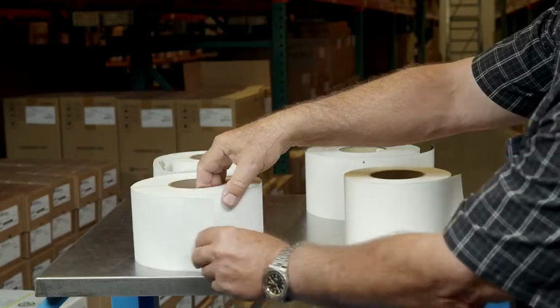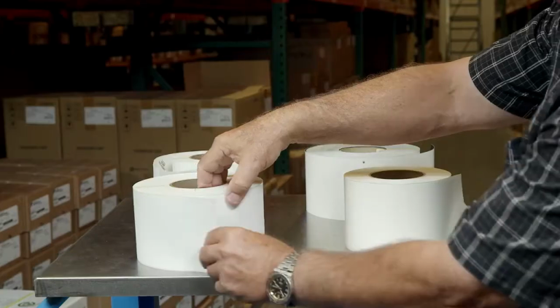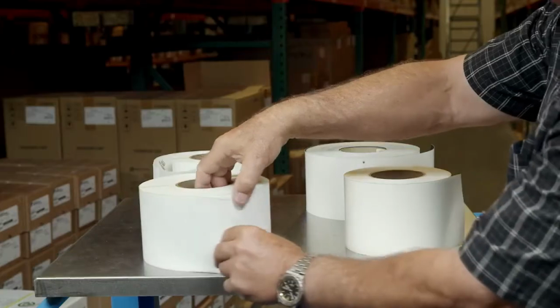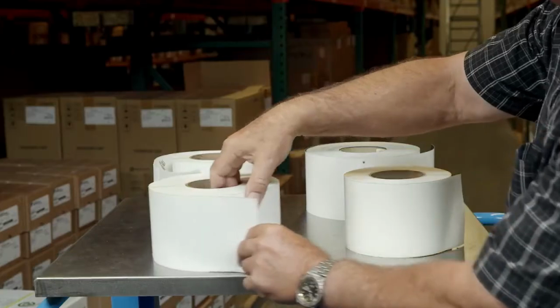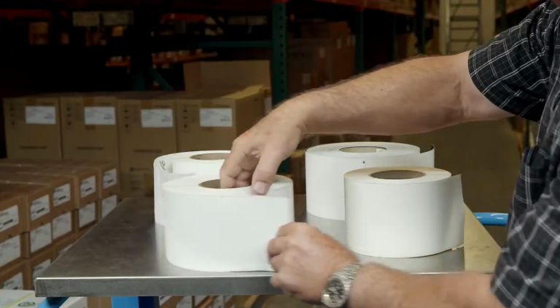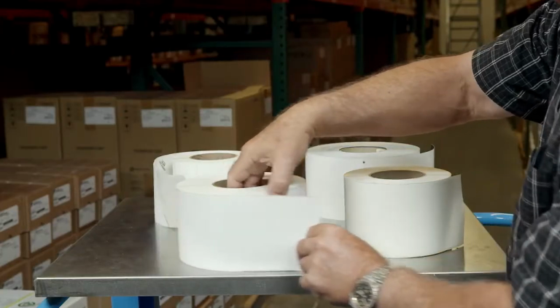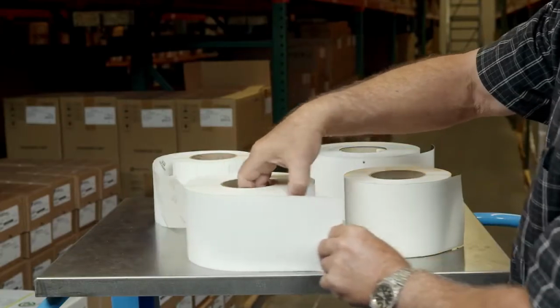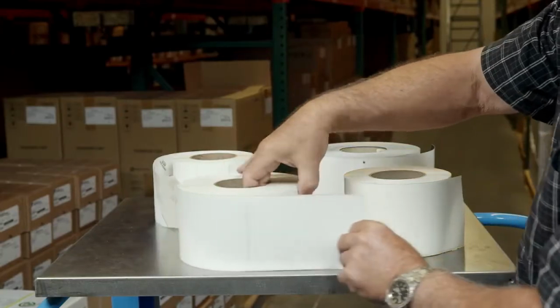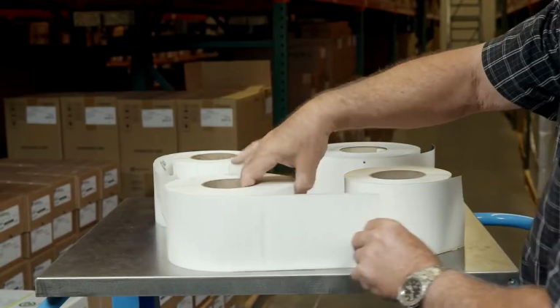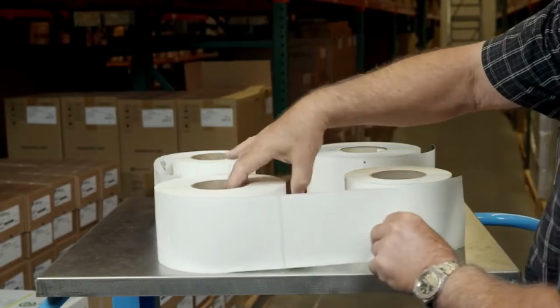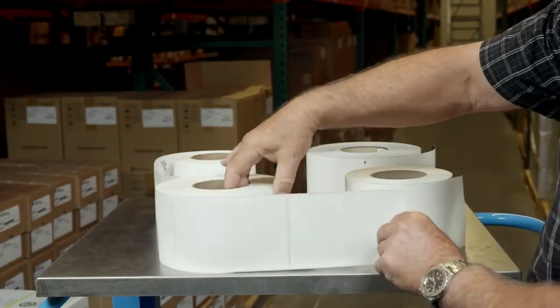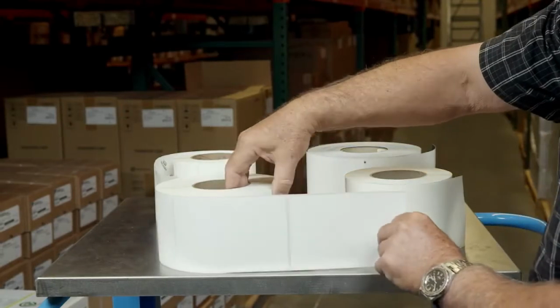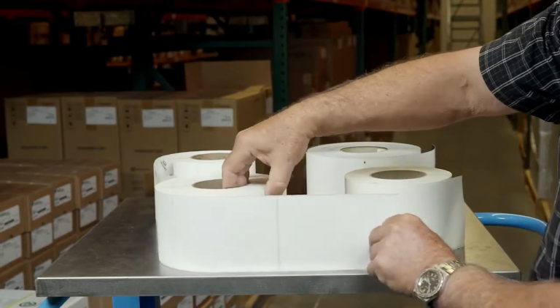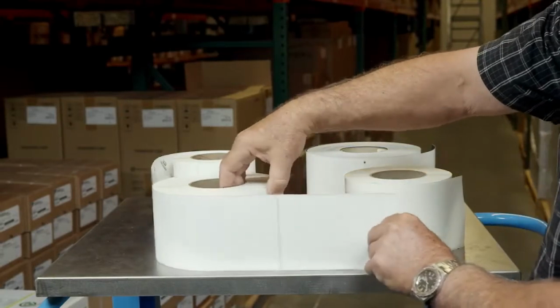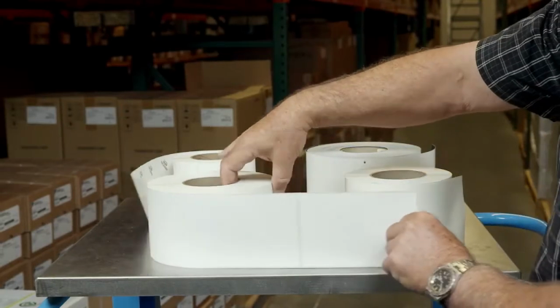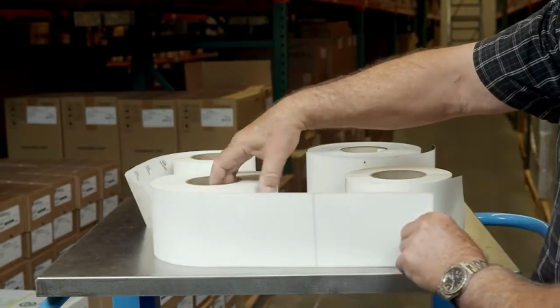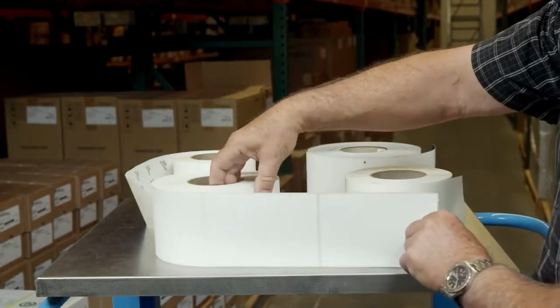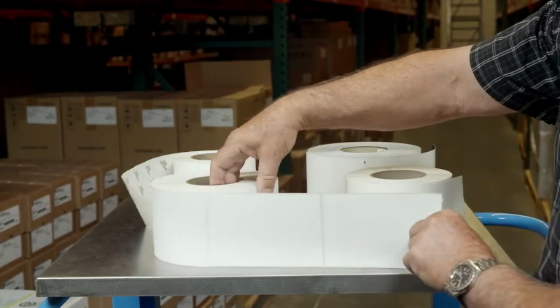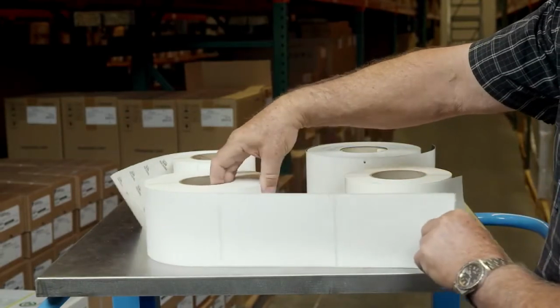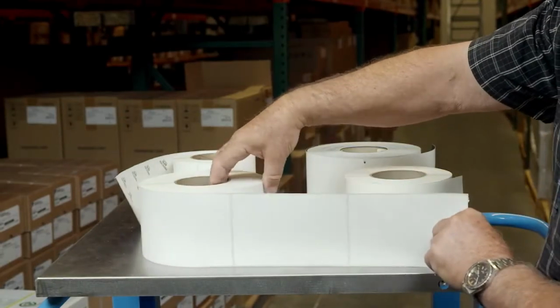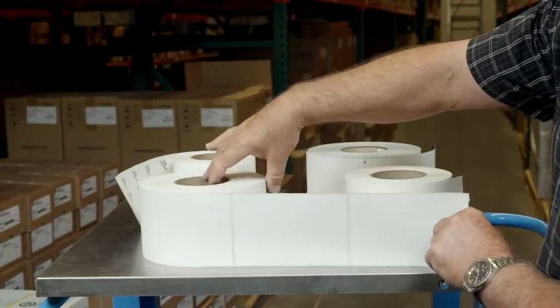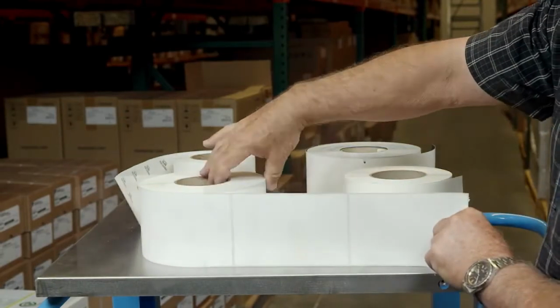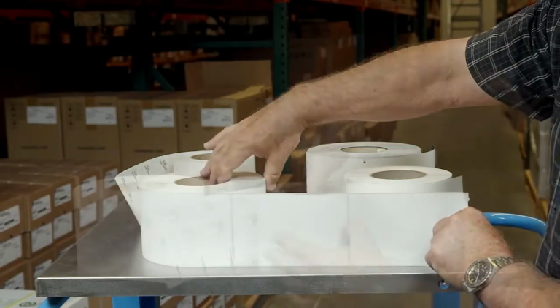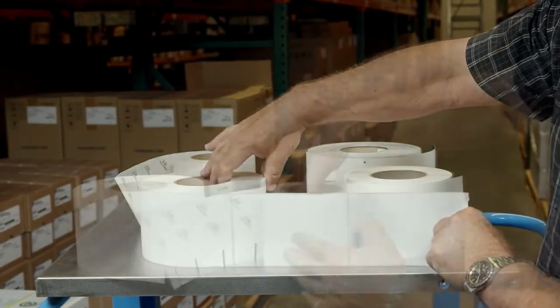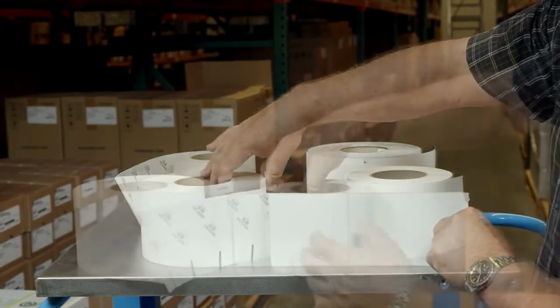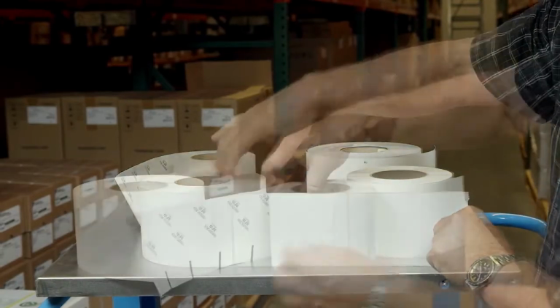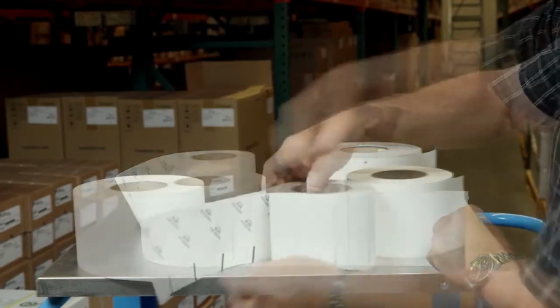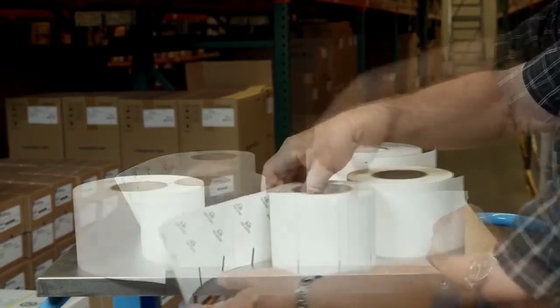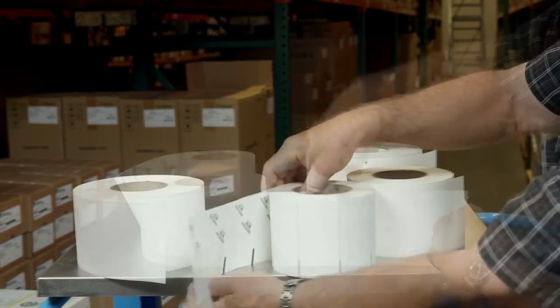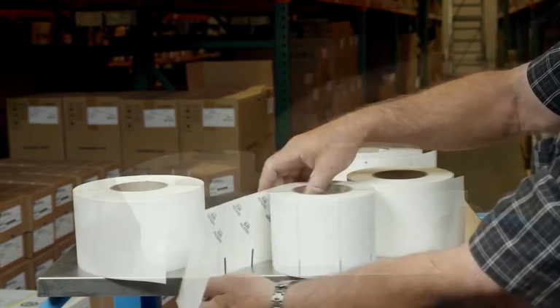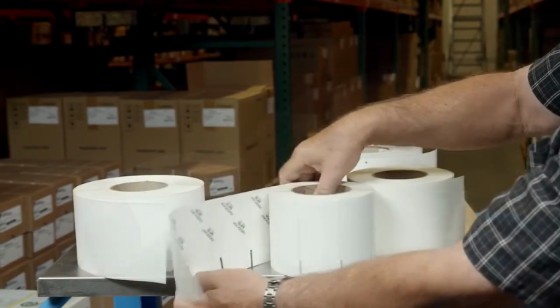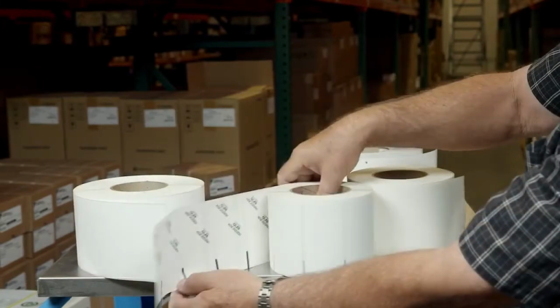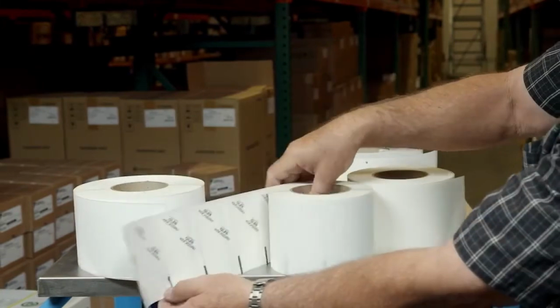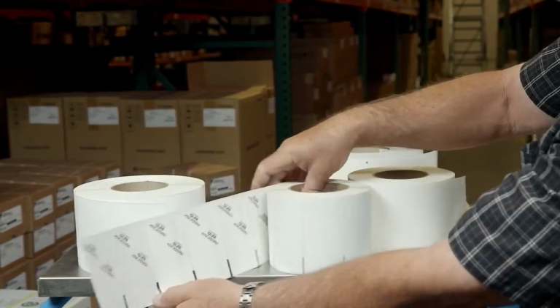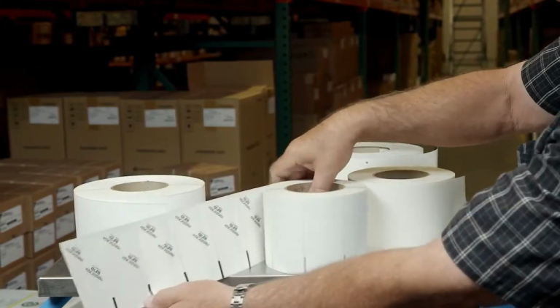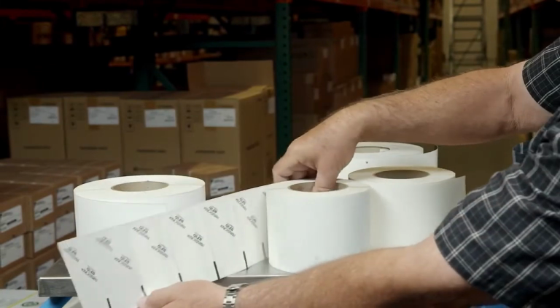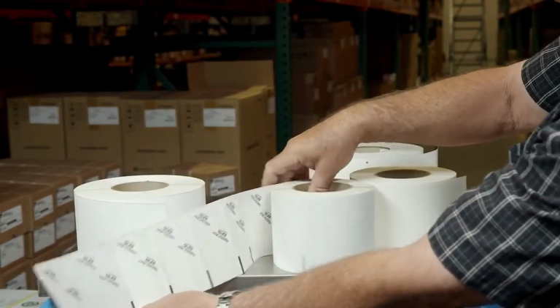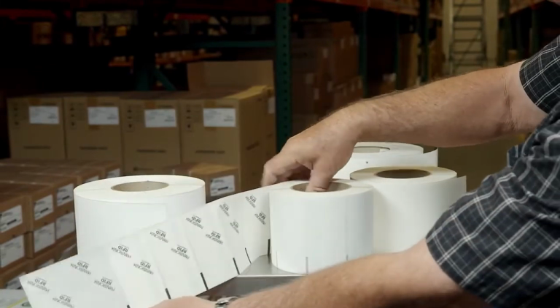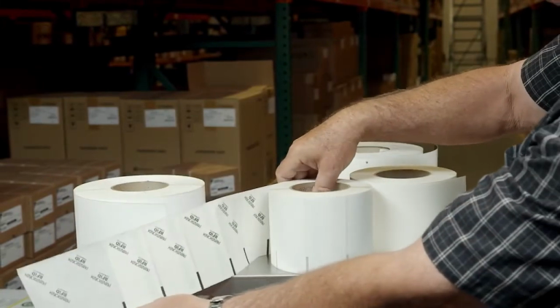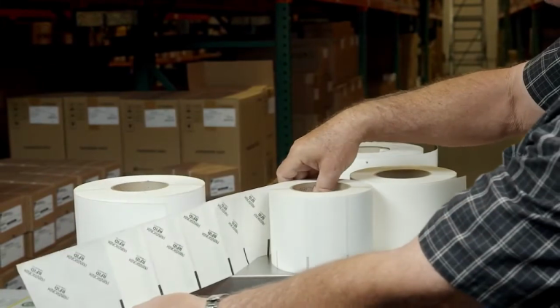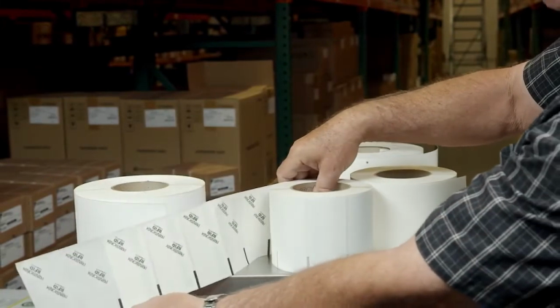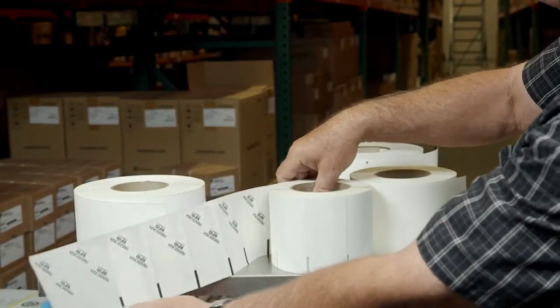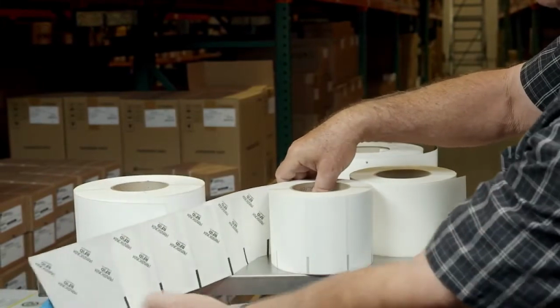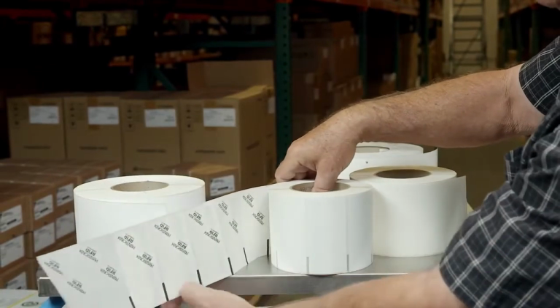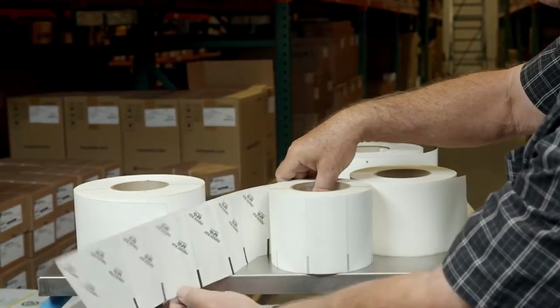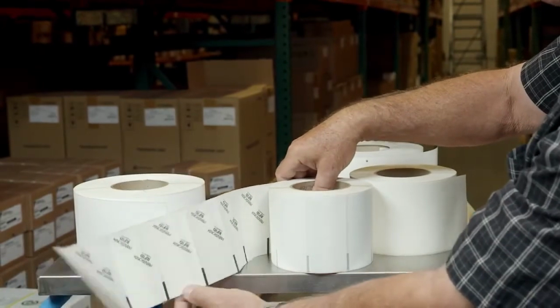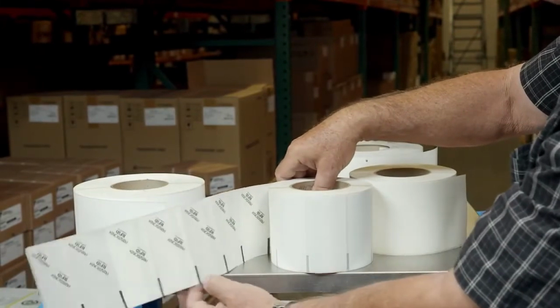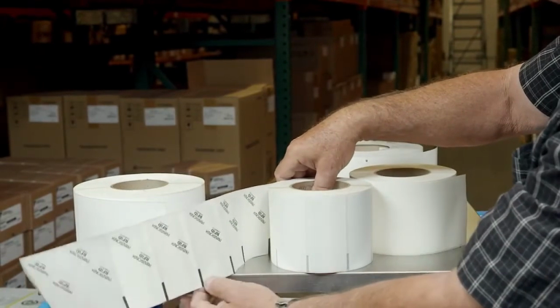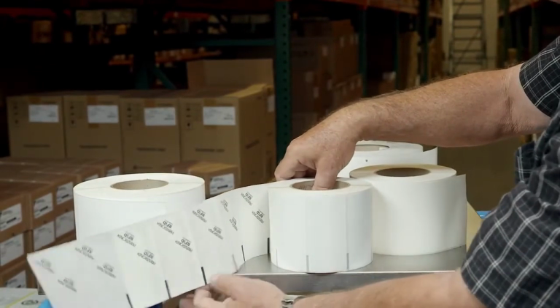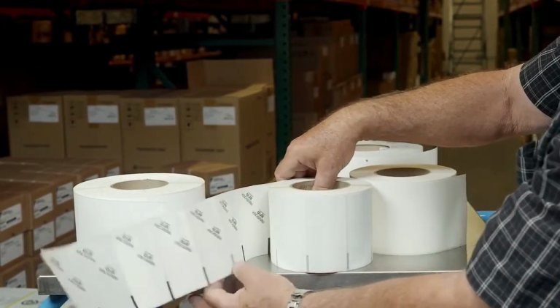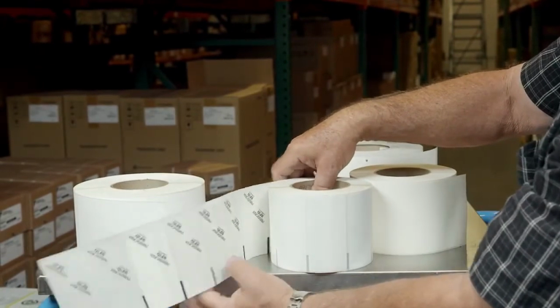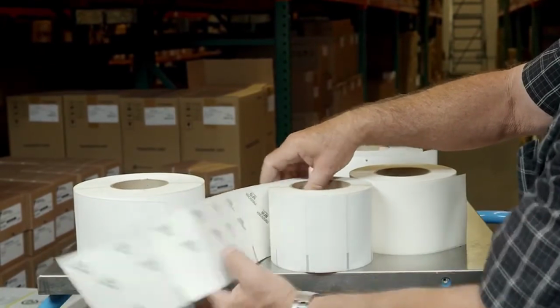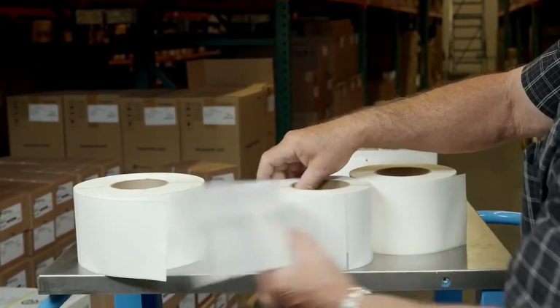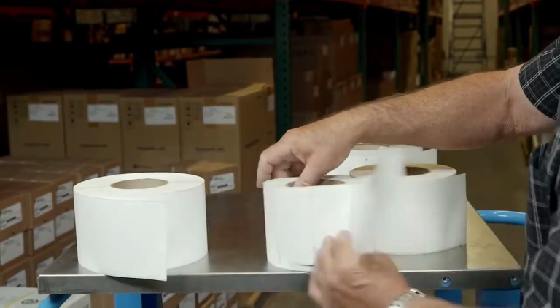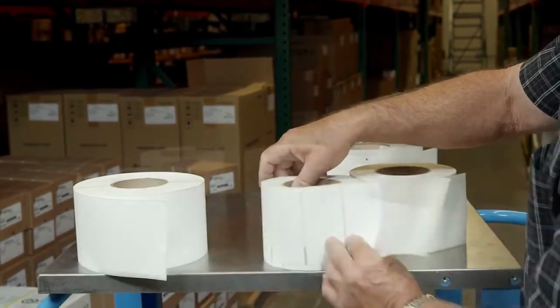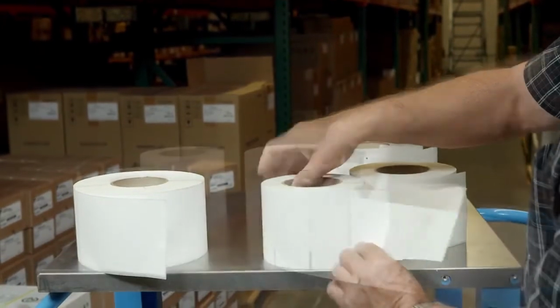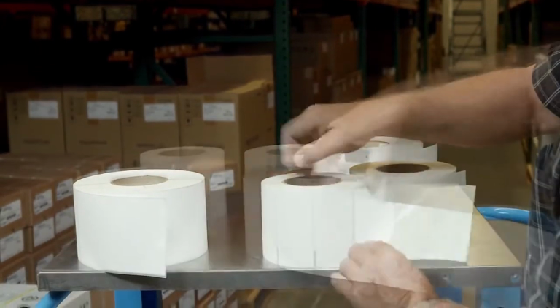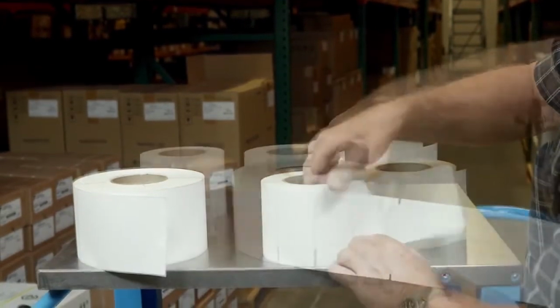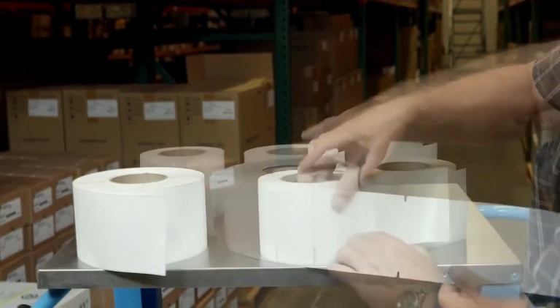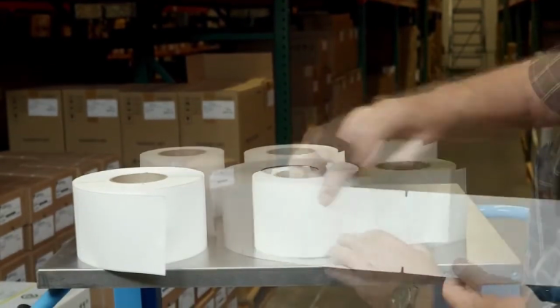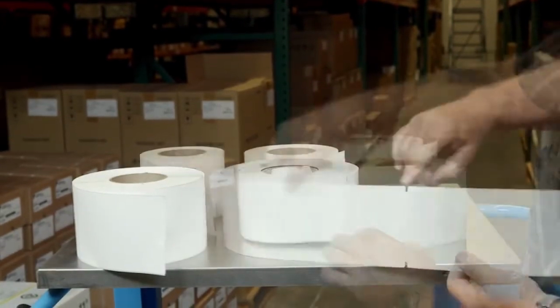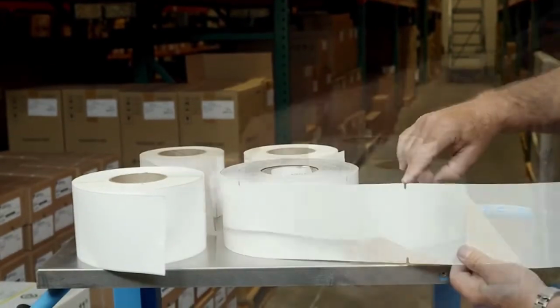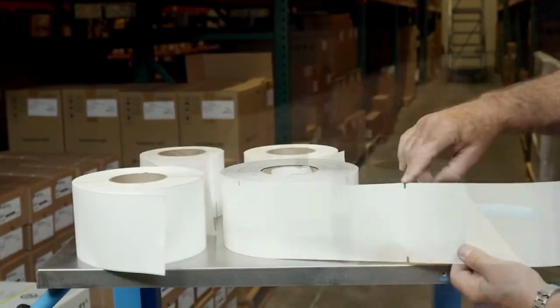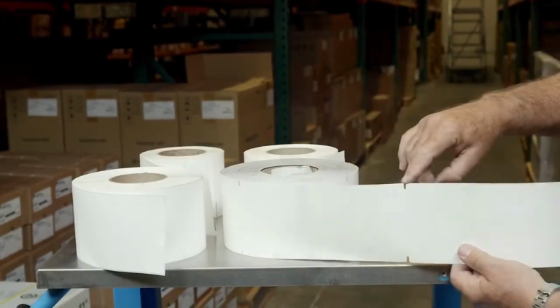Before making changes to adjust for print quality, make sure the media and ribbon are compatible and are matched for the requirements of your application.